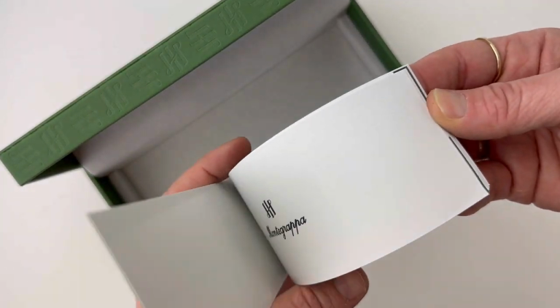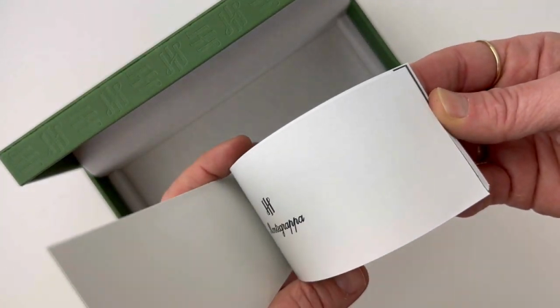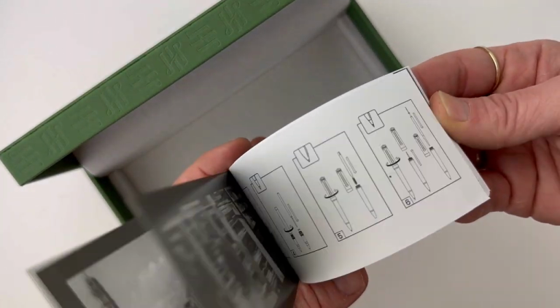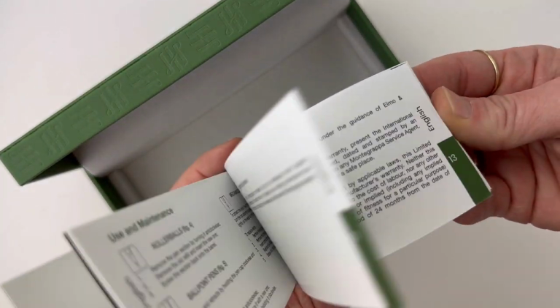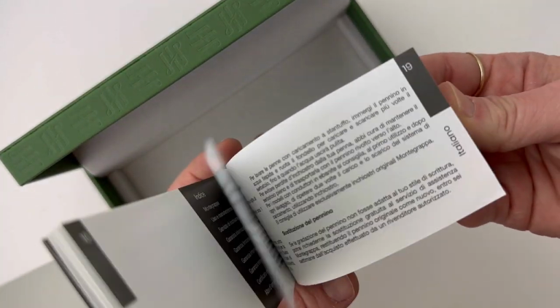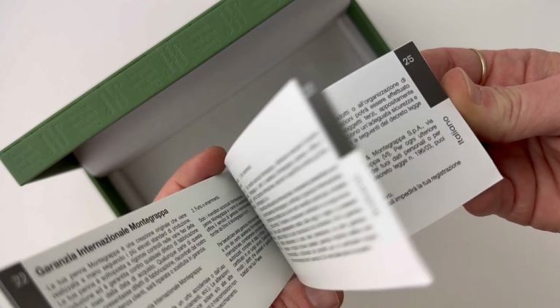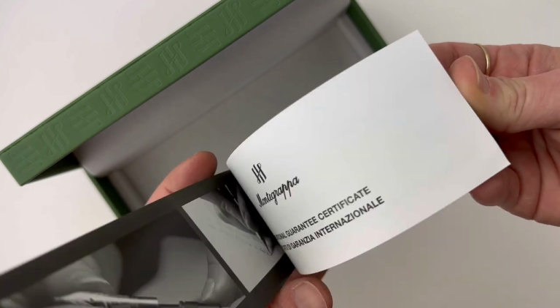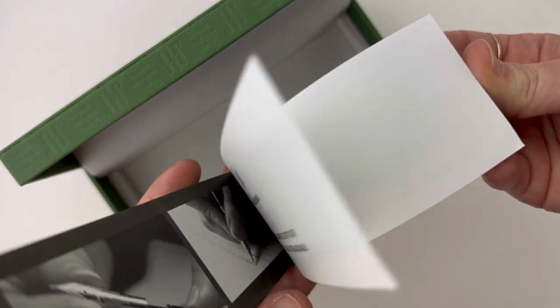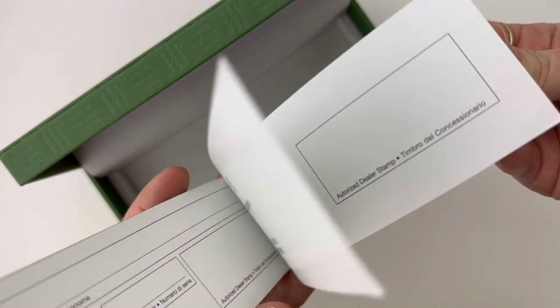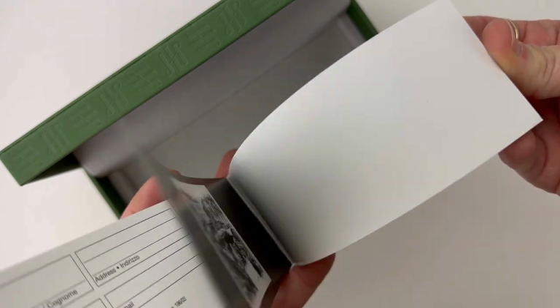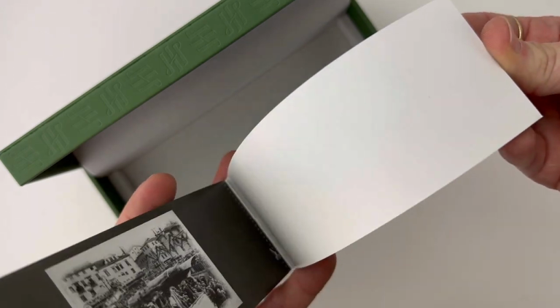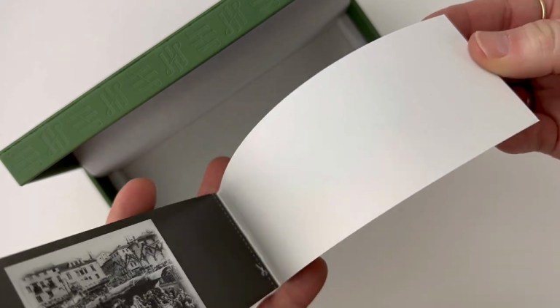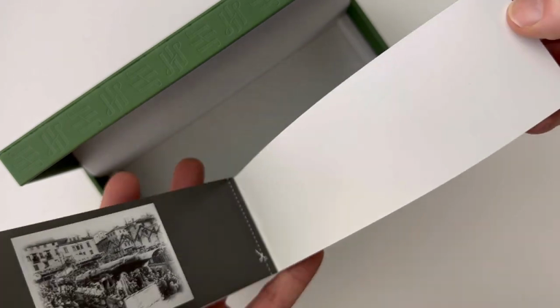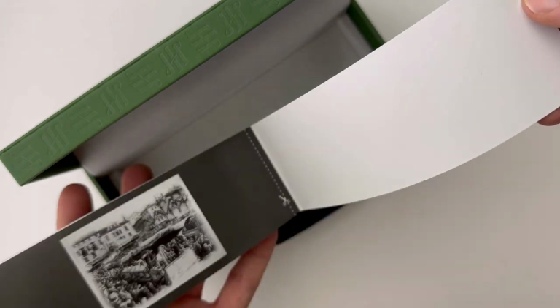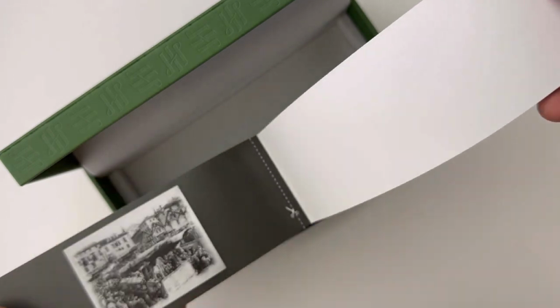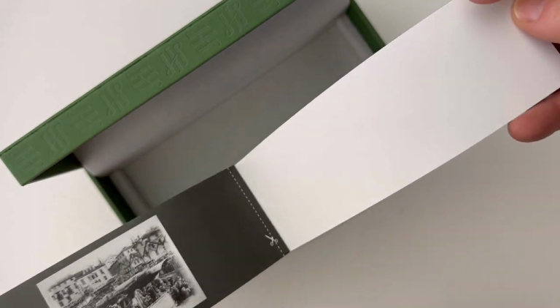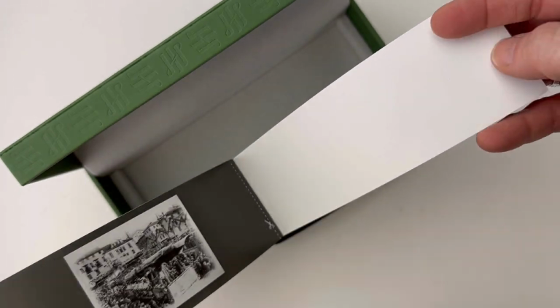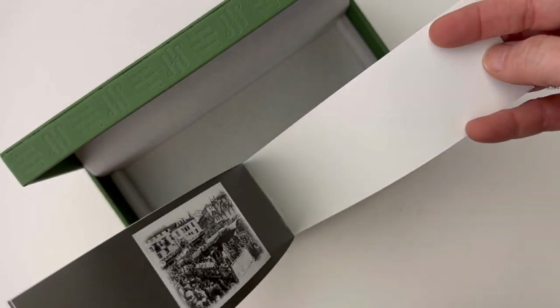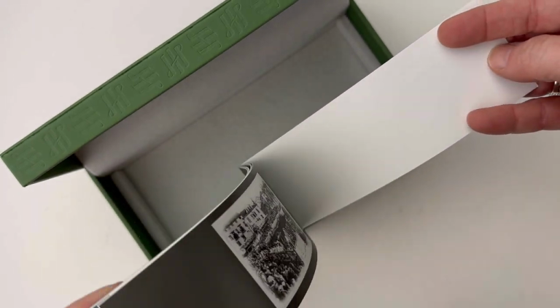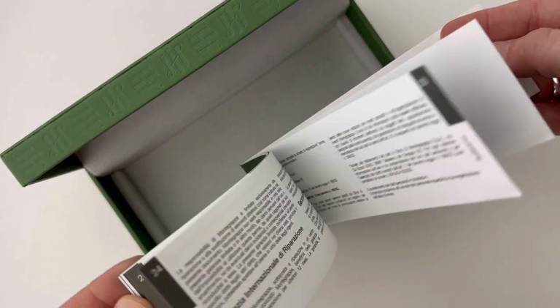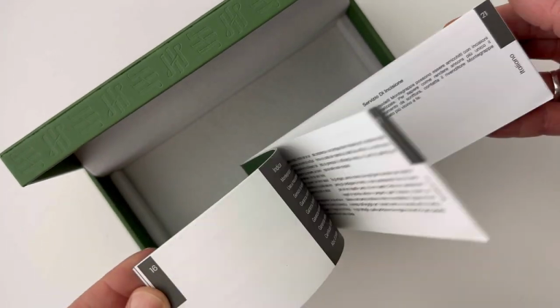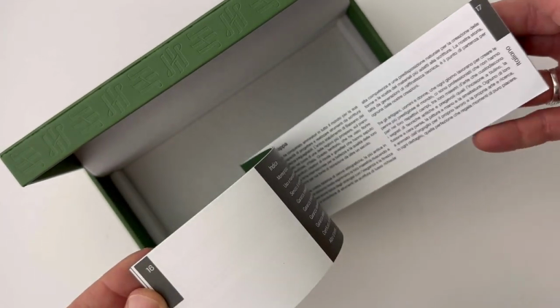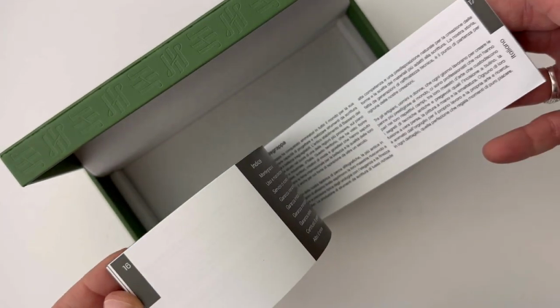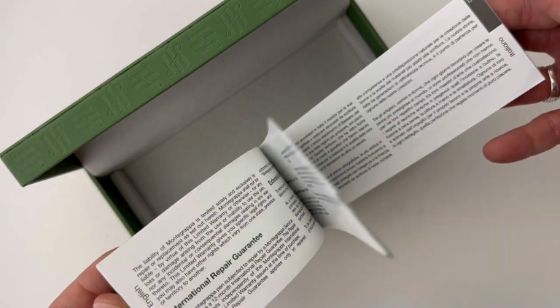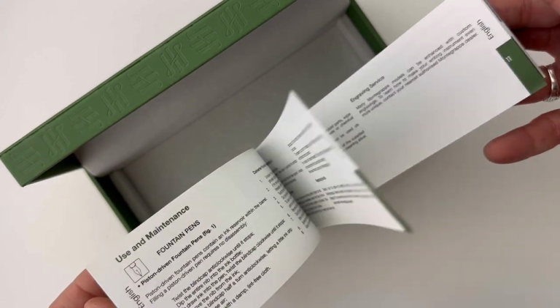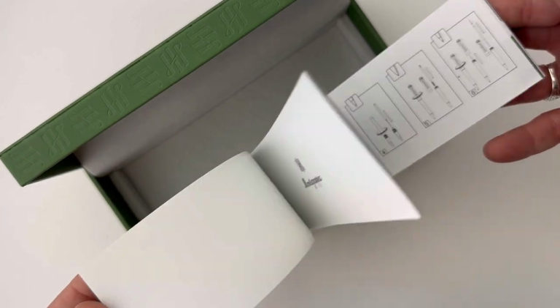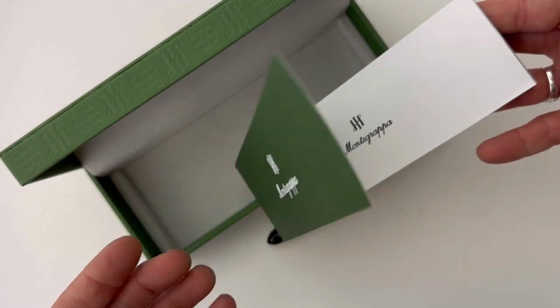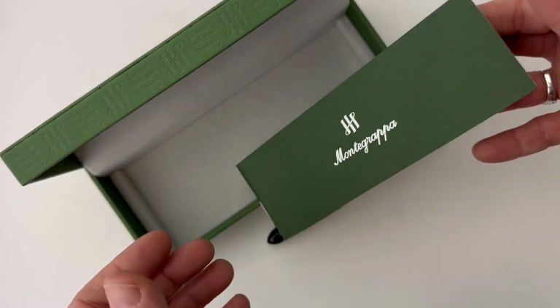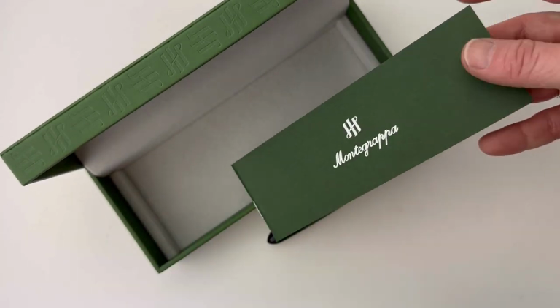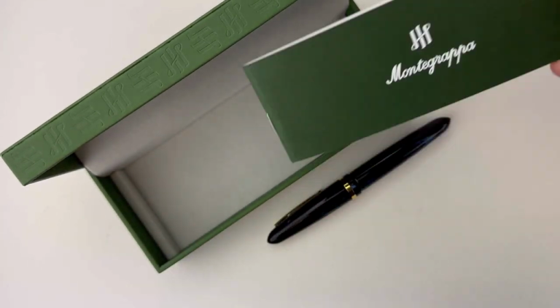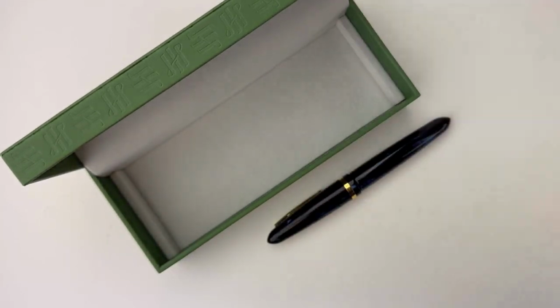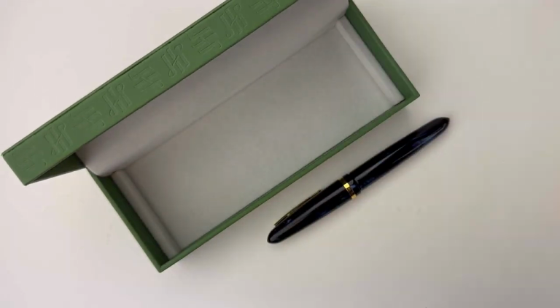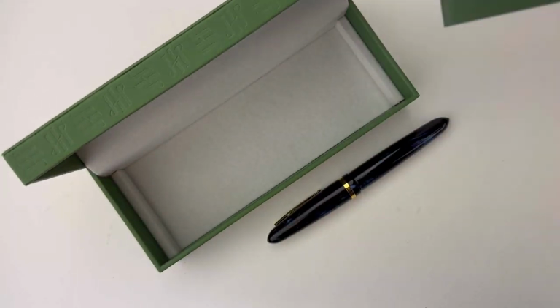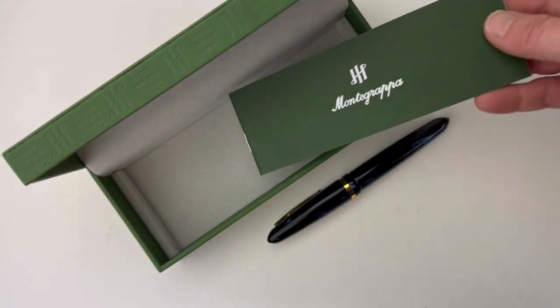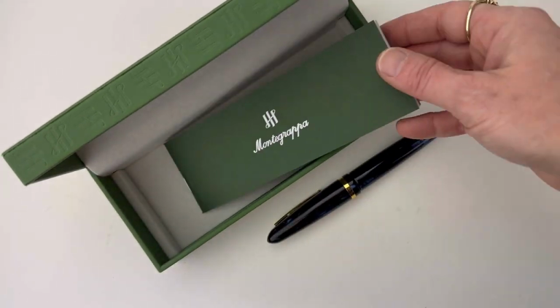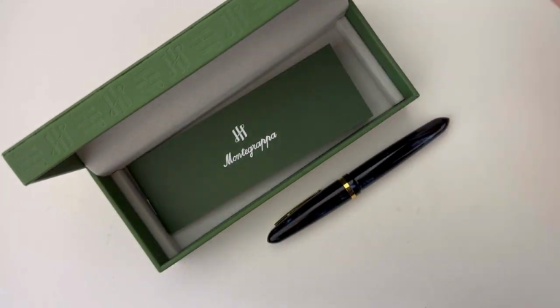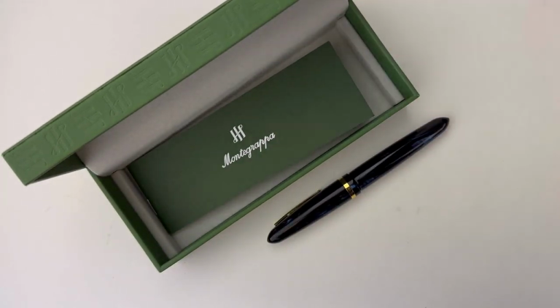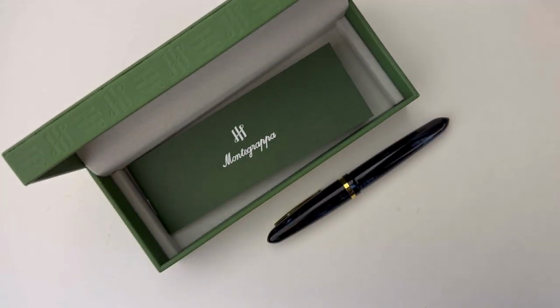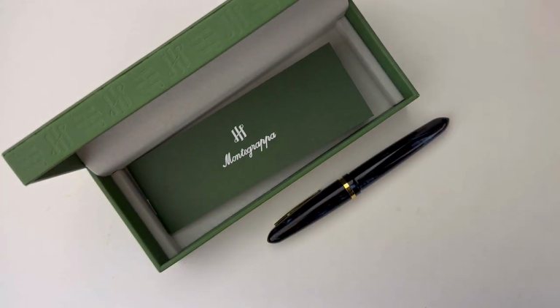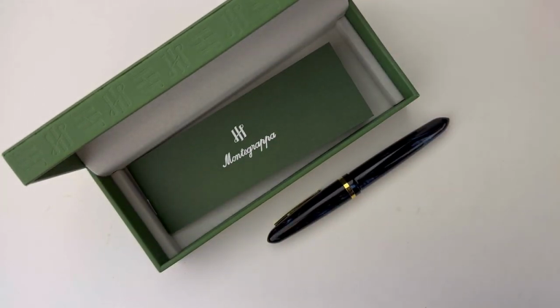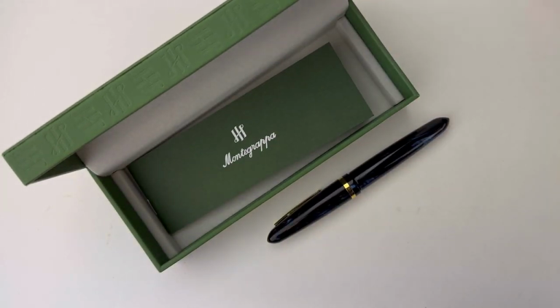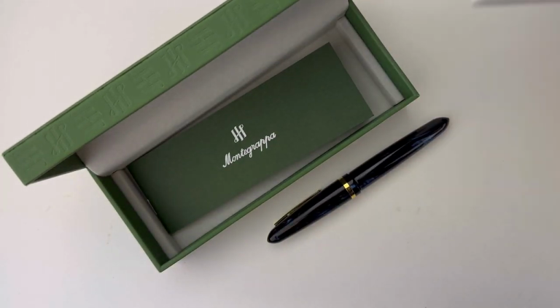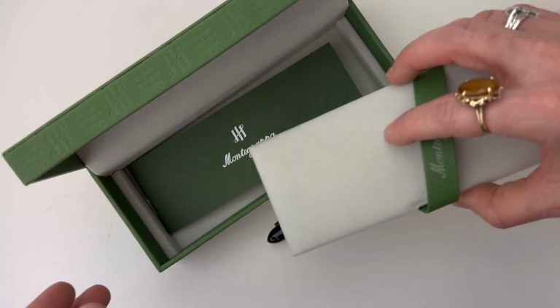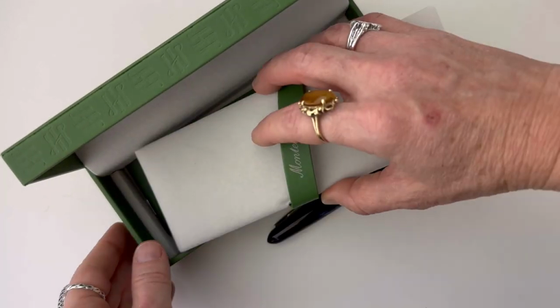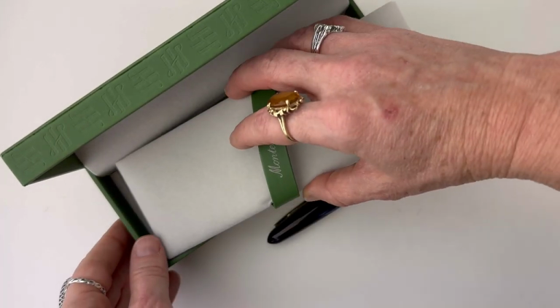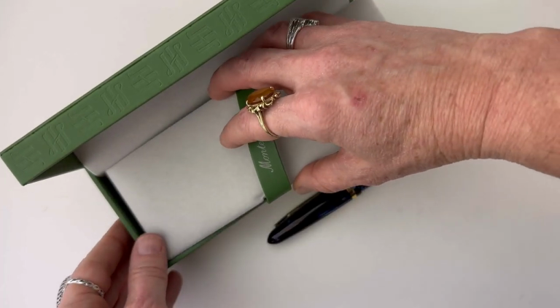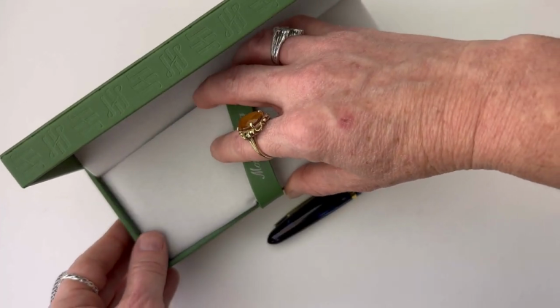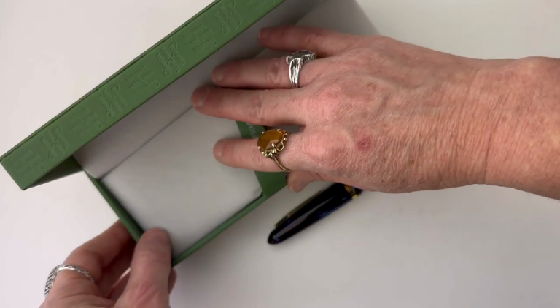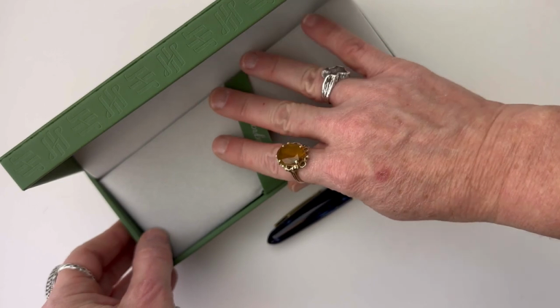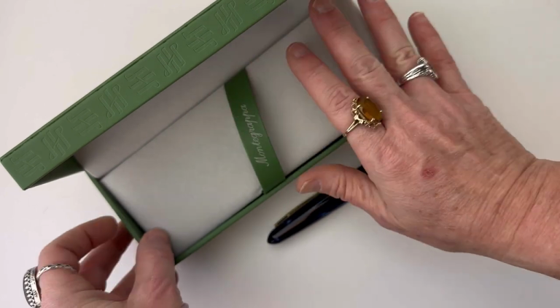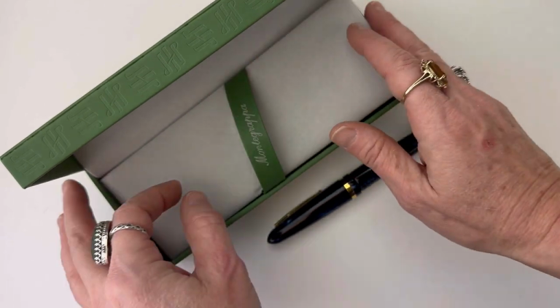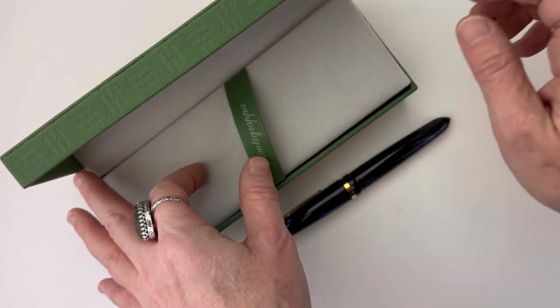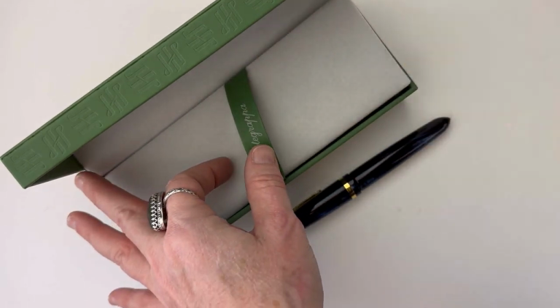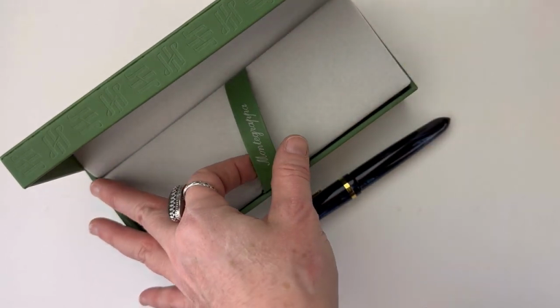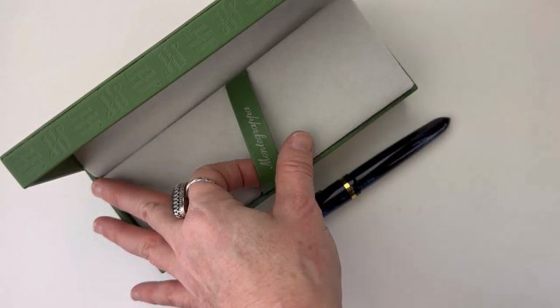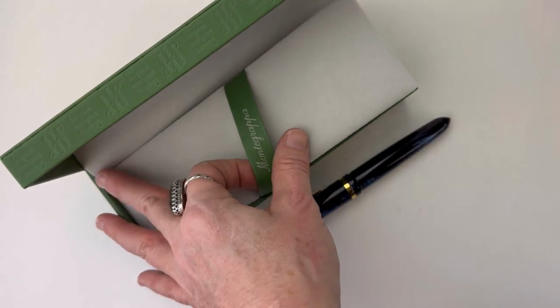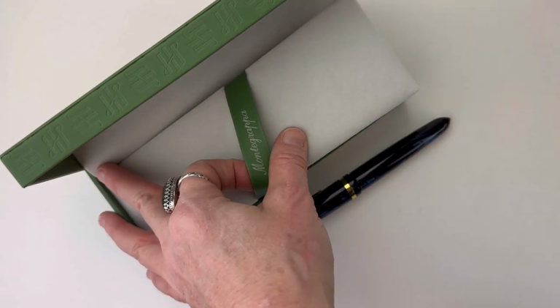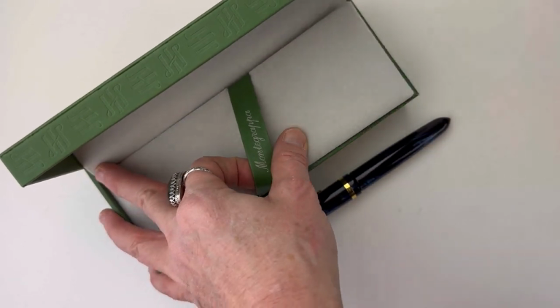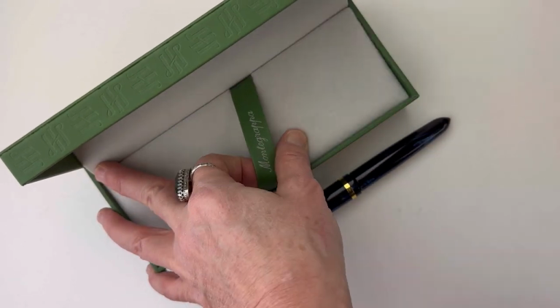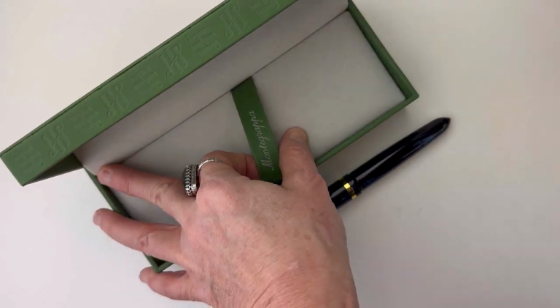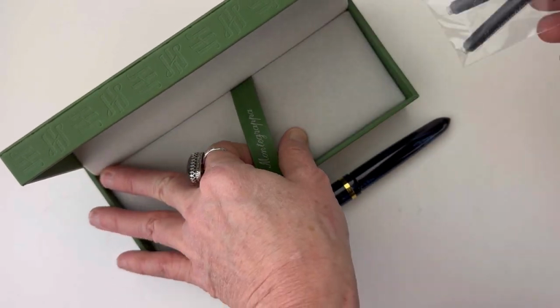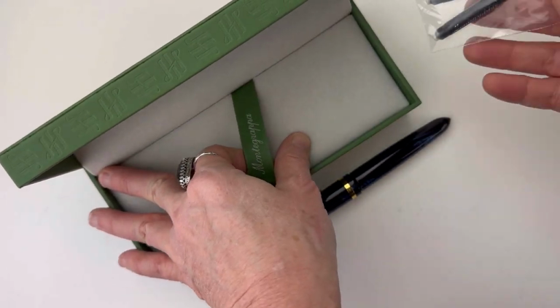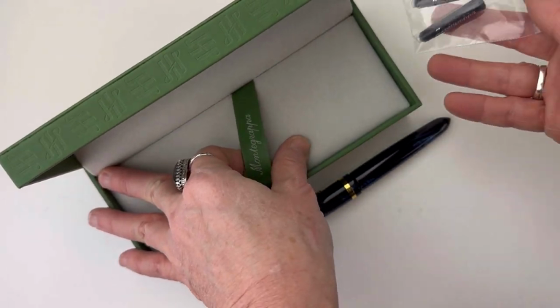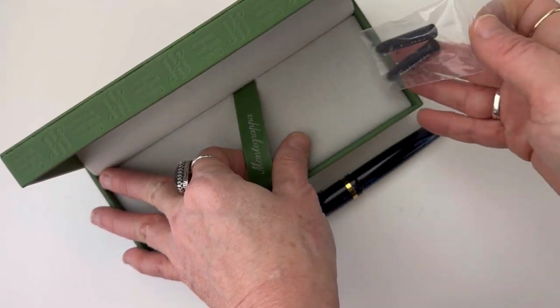This is a cartridge-converter fountain pen and it's compatible with your standard international sizes. The information about the pen and the brand is under that false bottom.